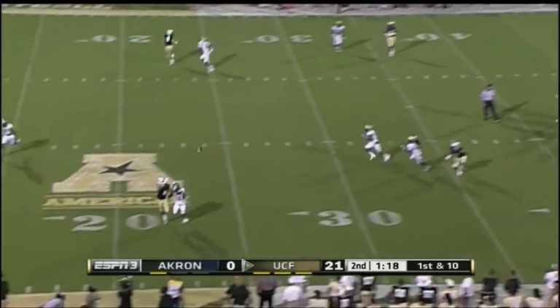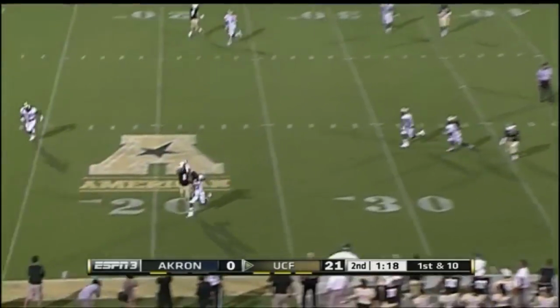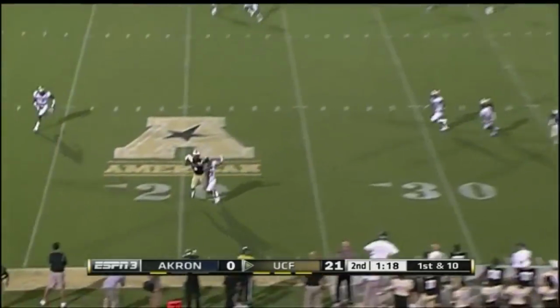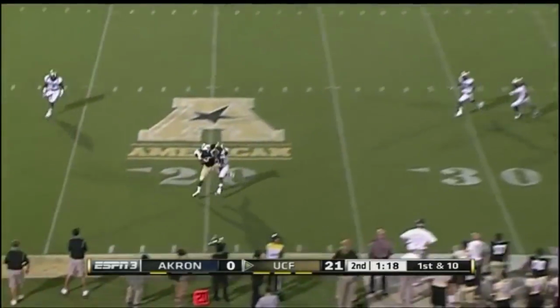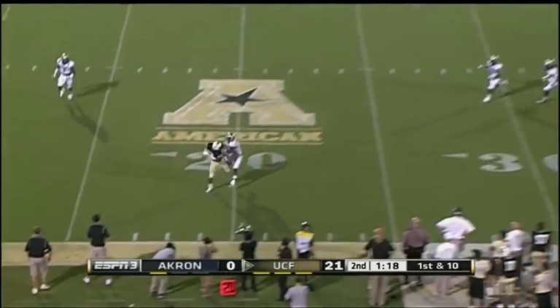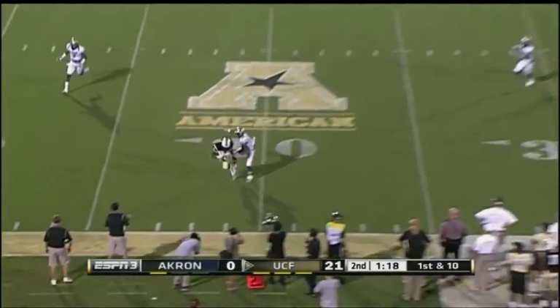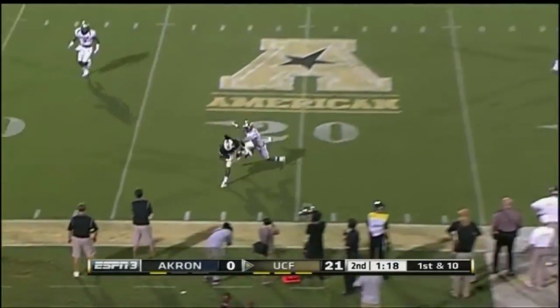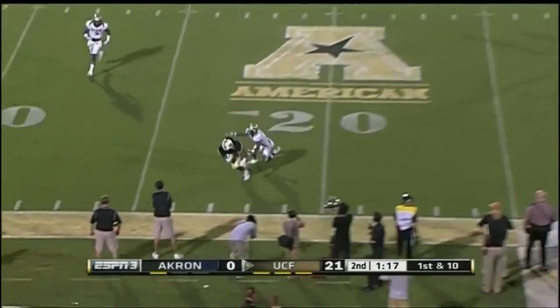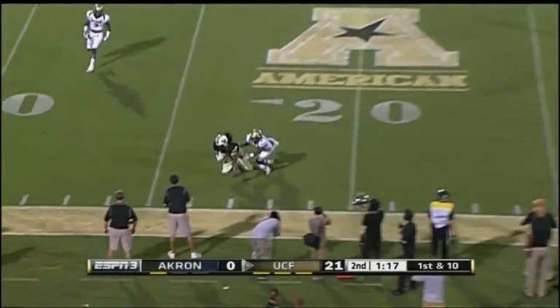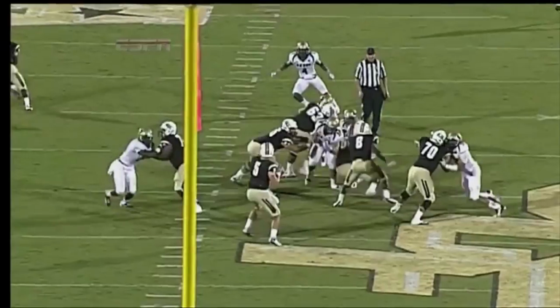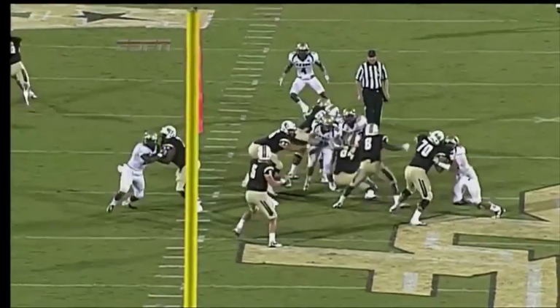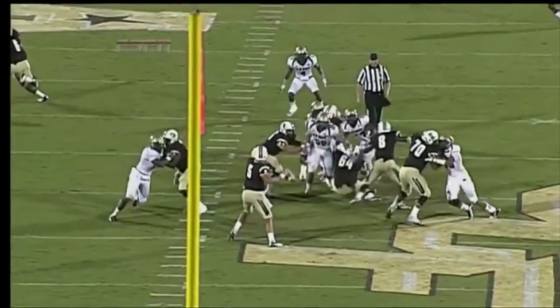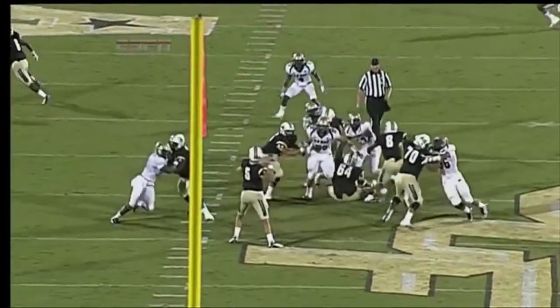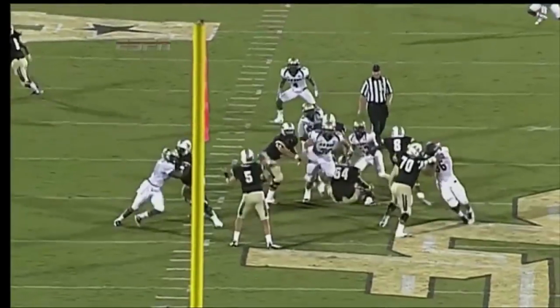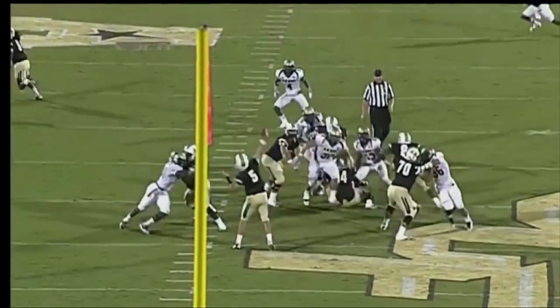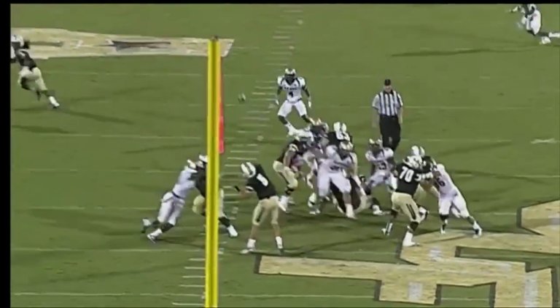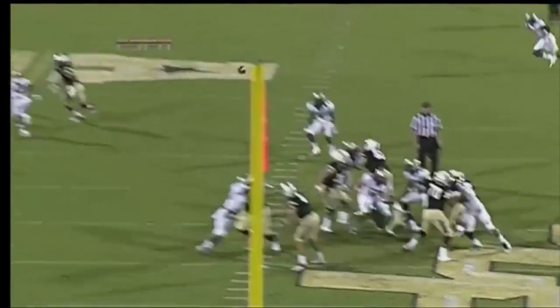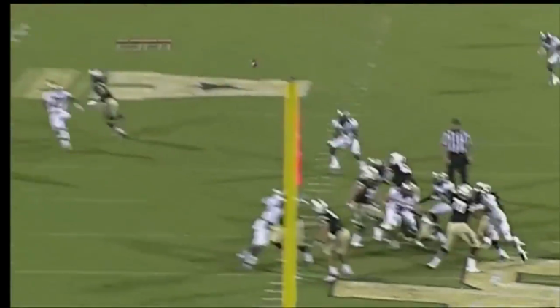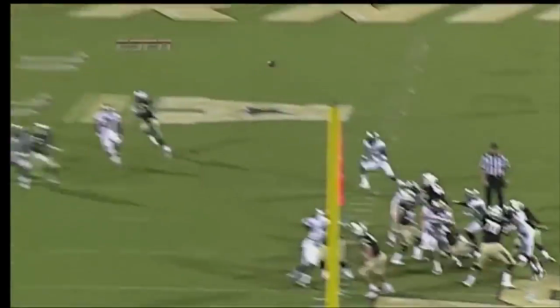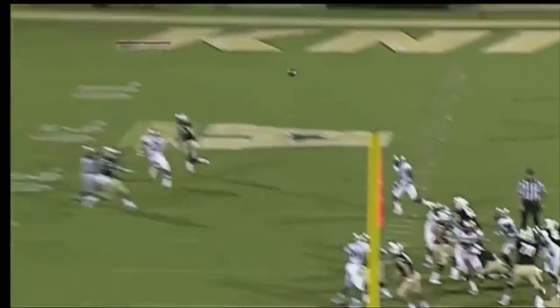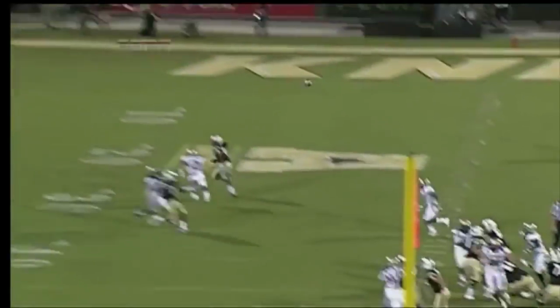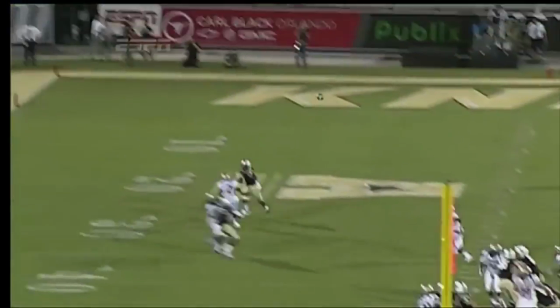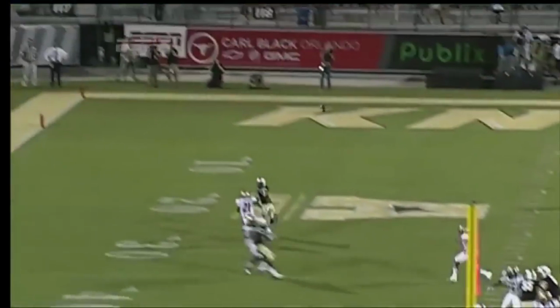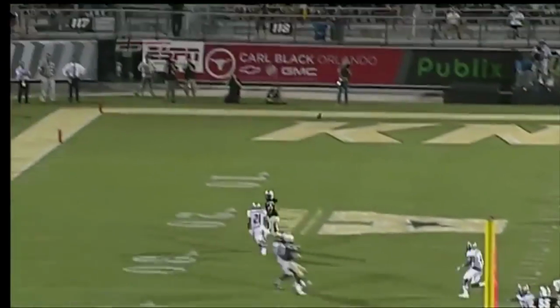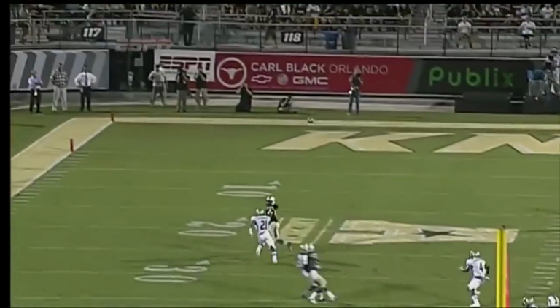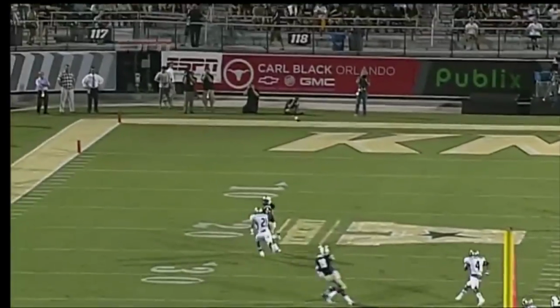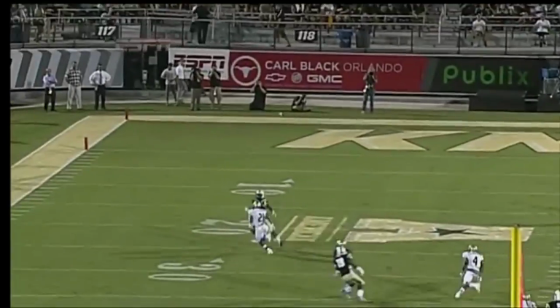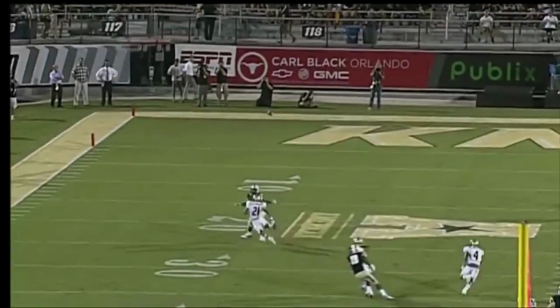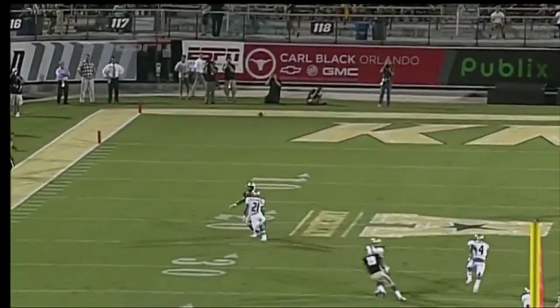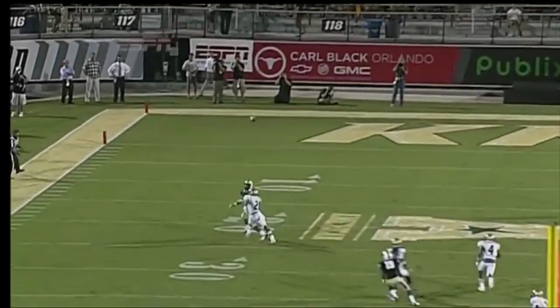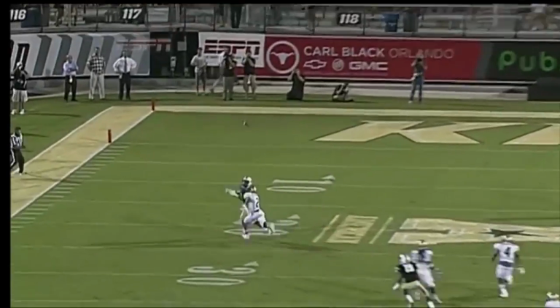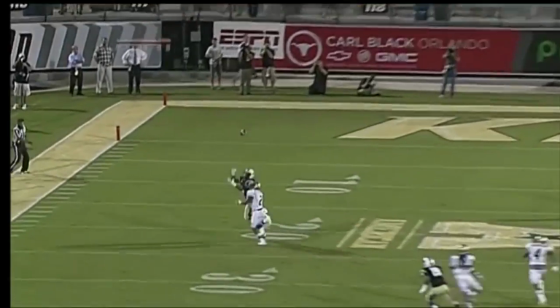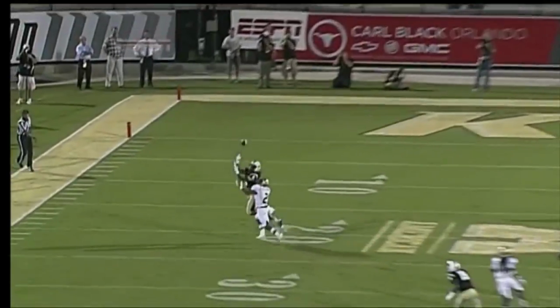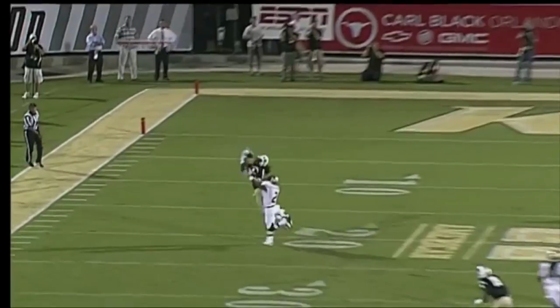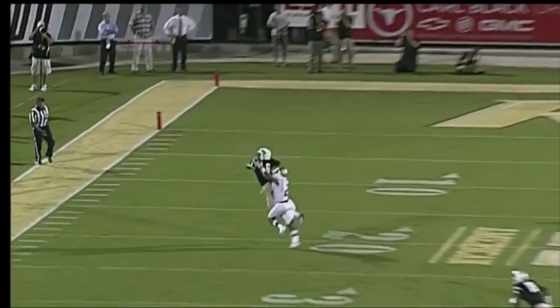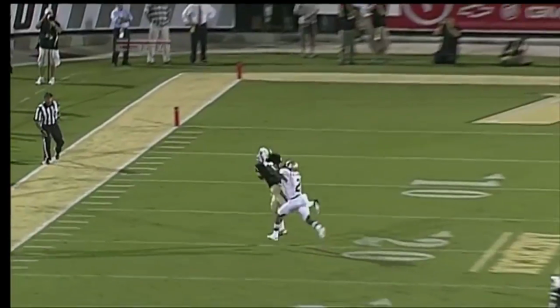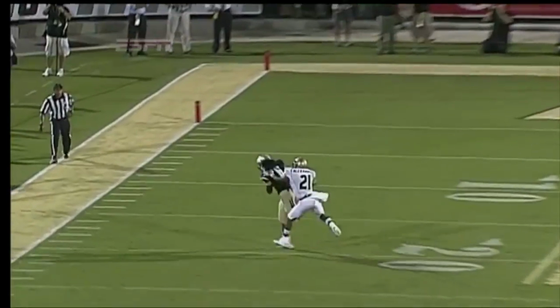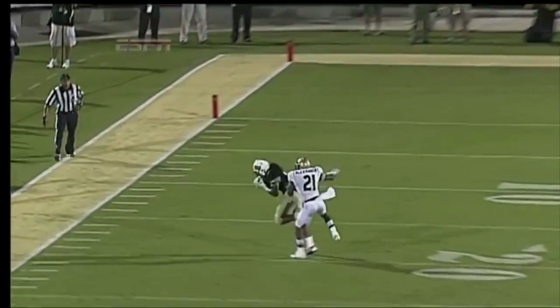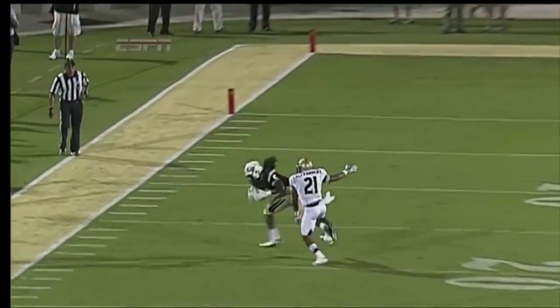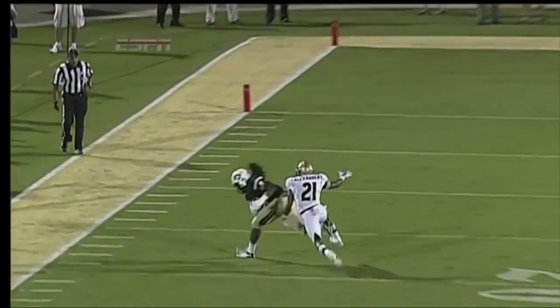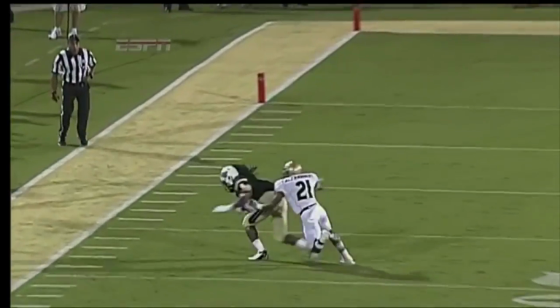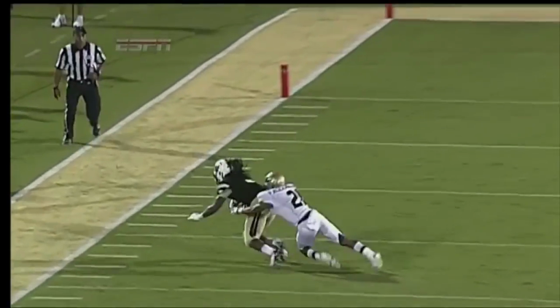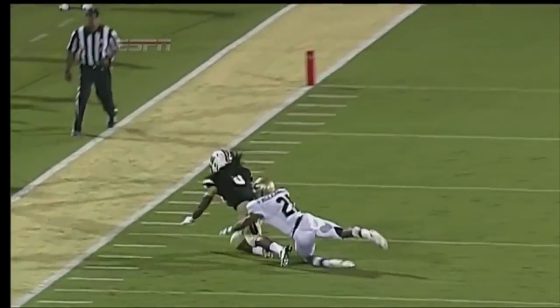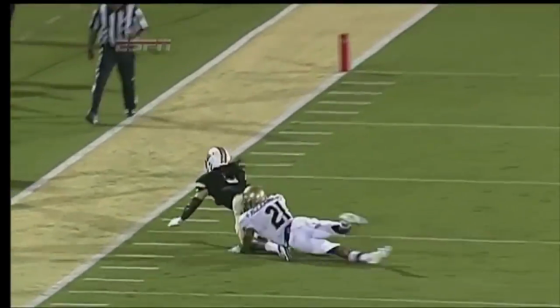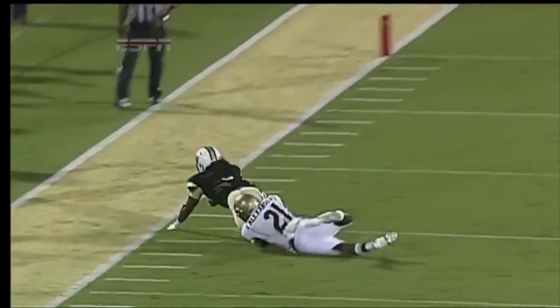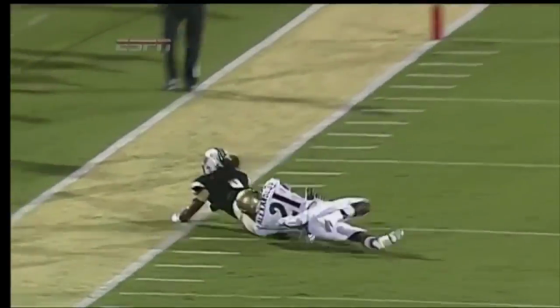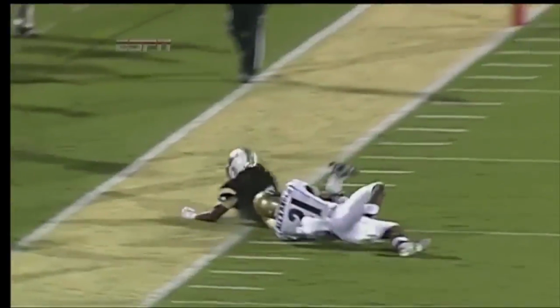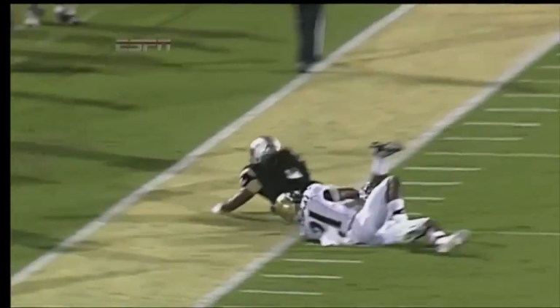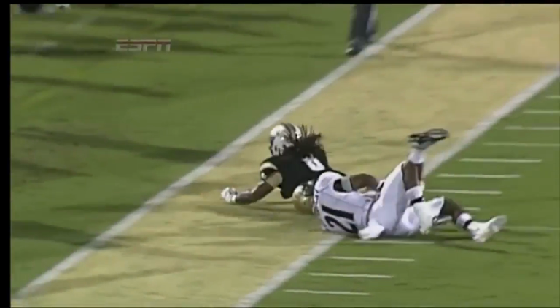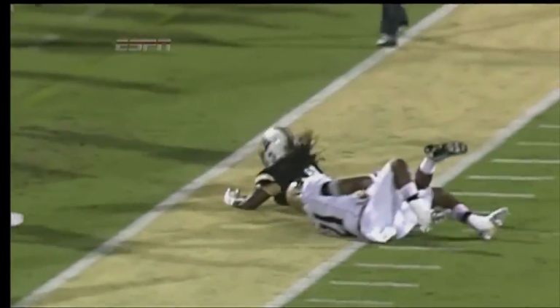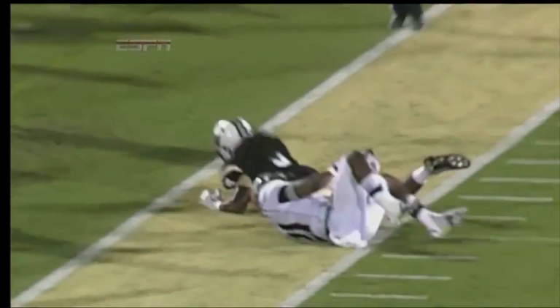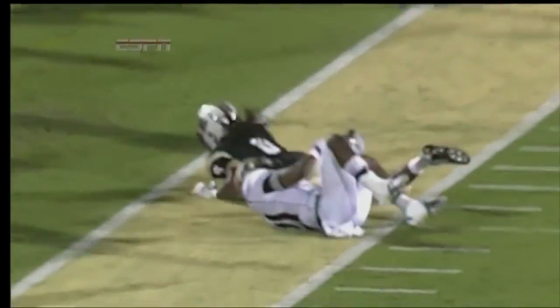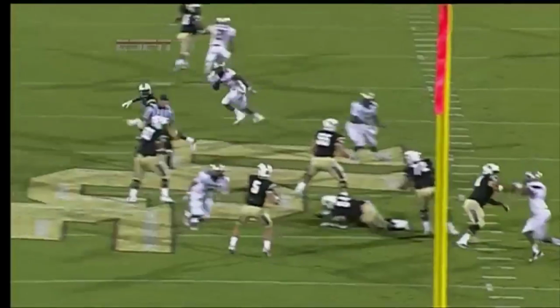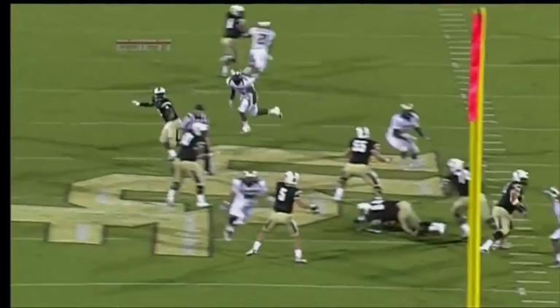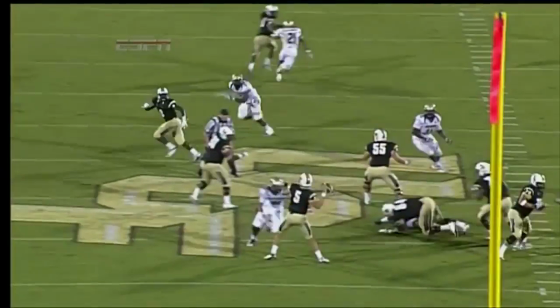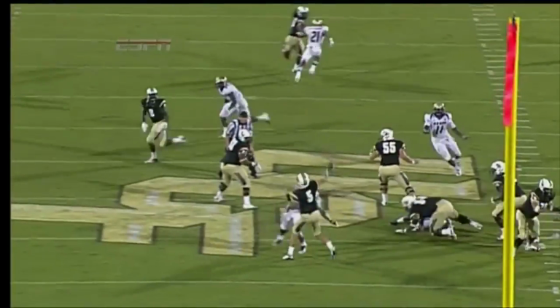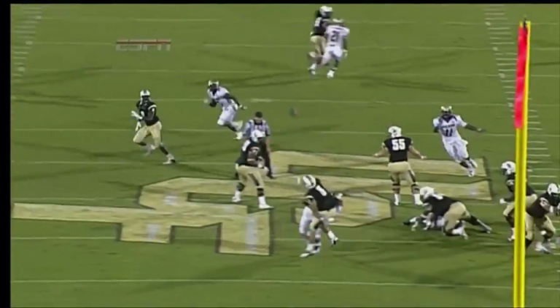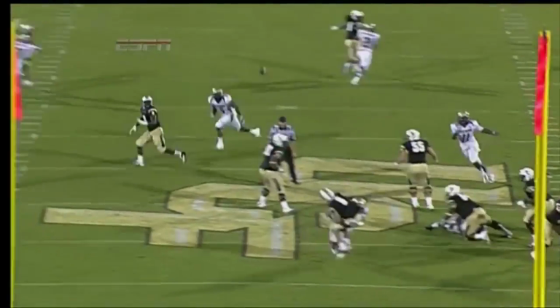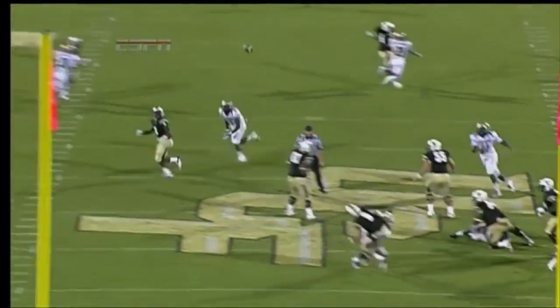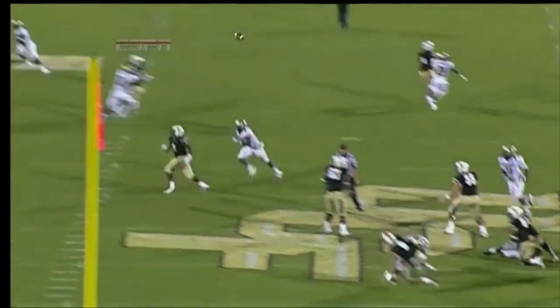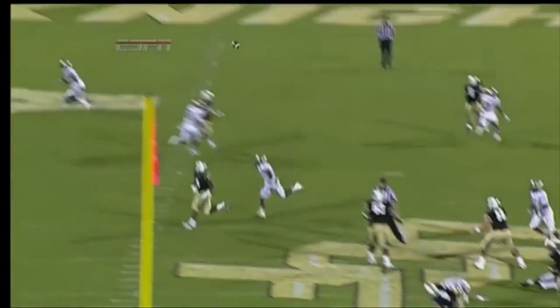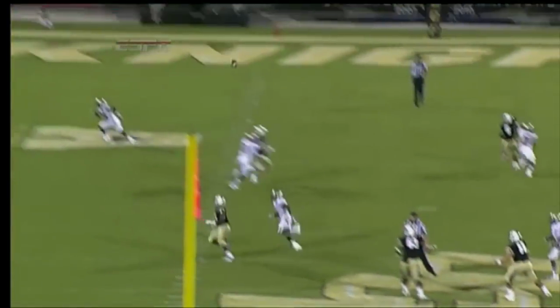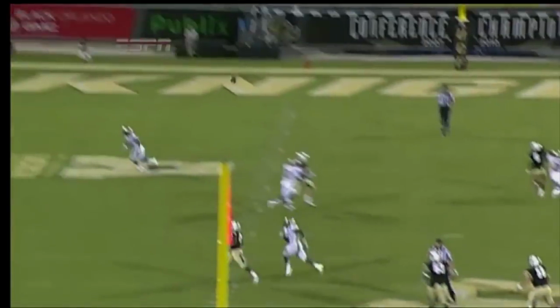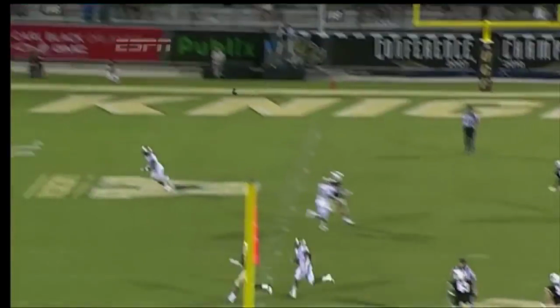Bortles comes to the inside, sets the defender up, turns his hips — it's a purposeful performance.